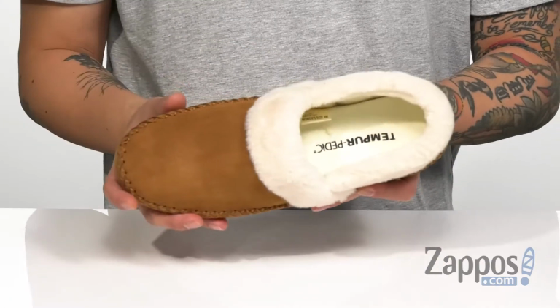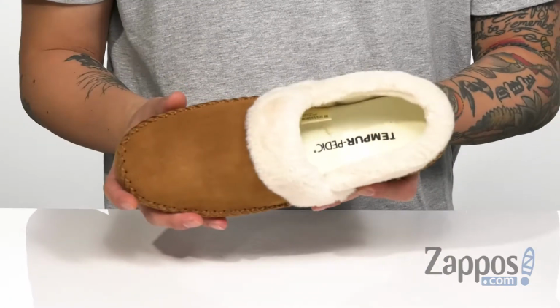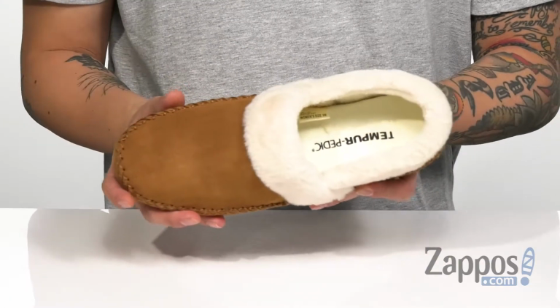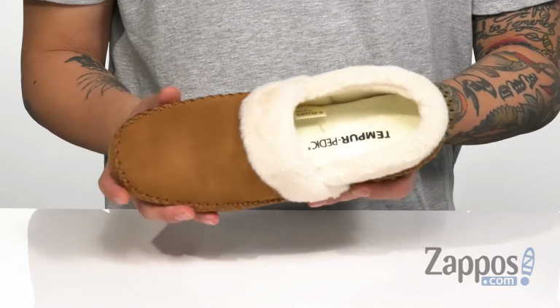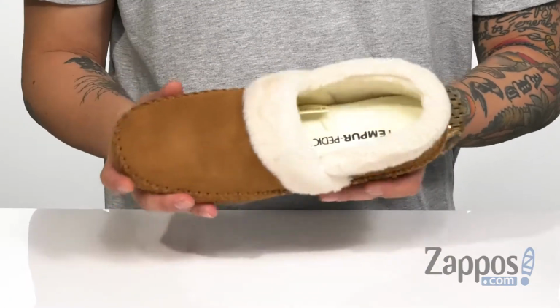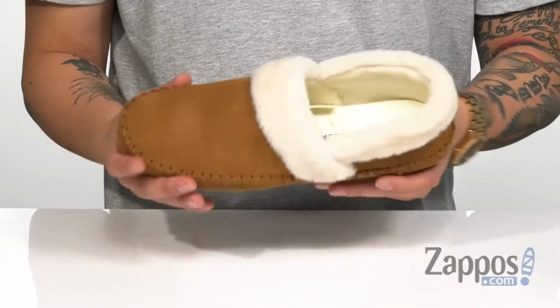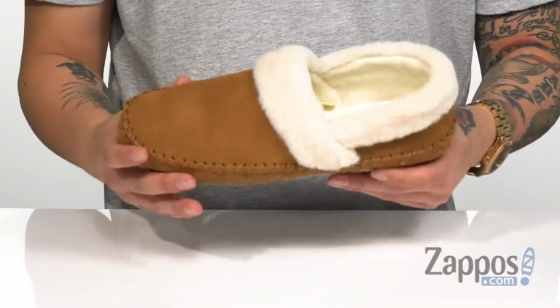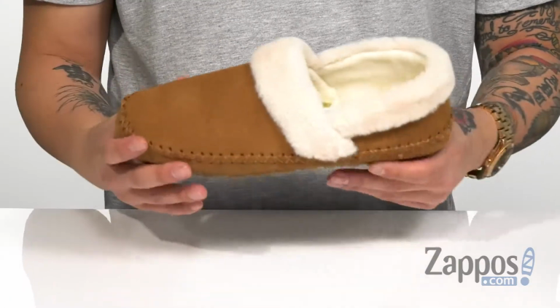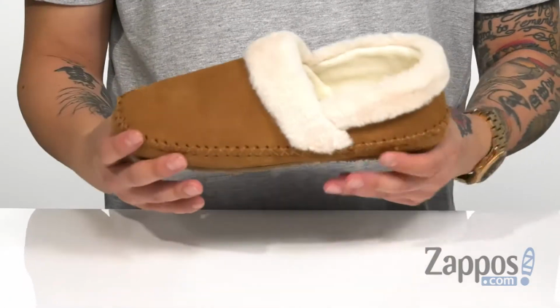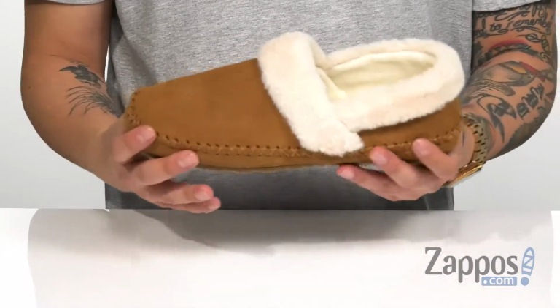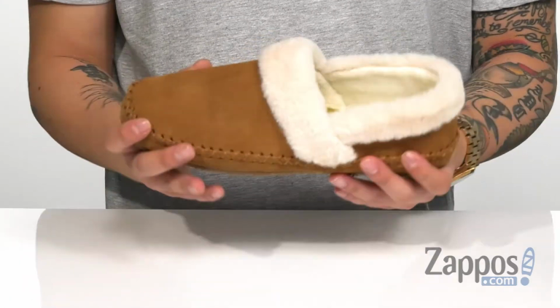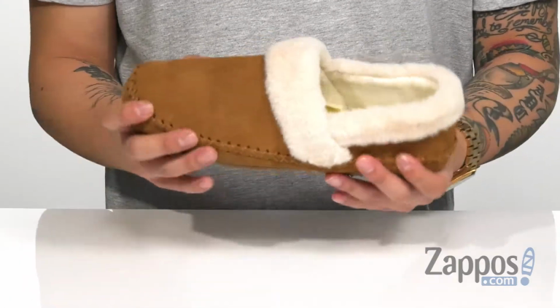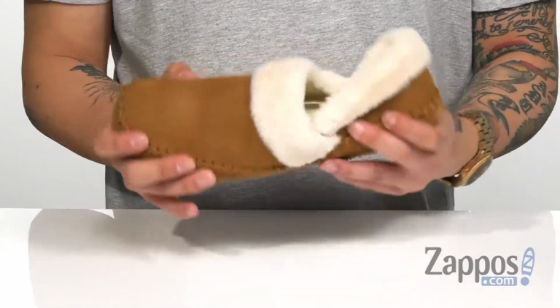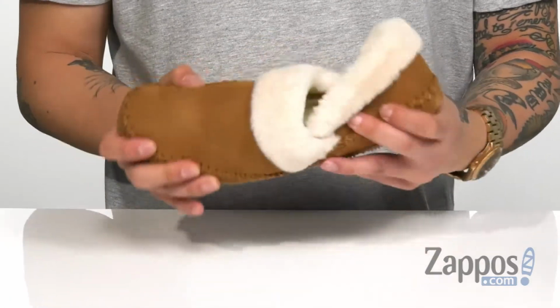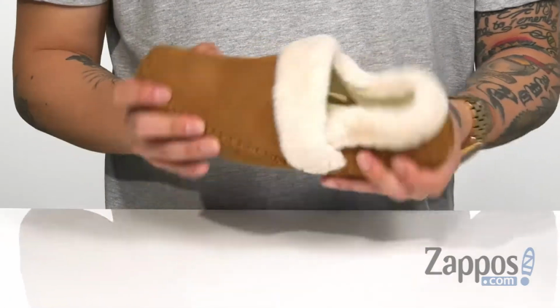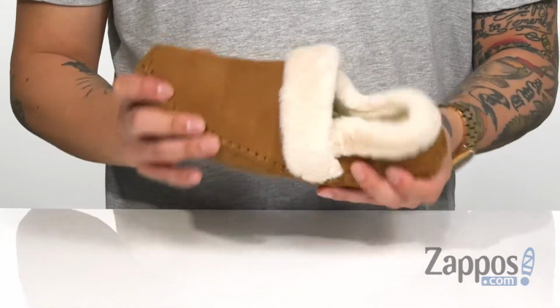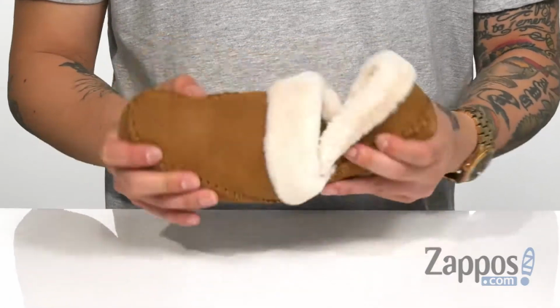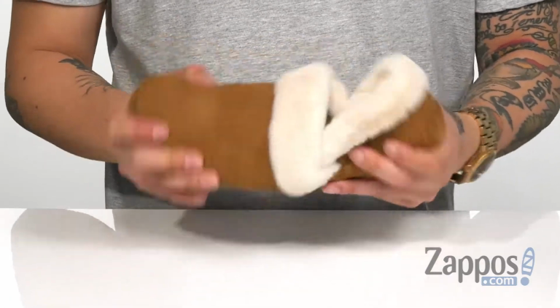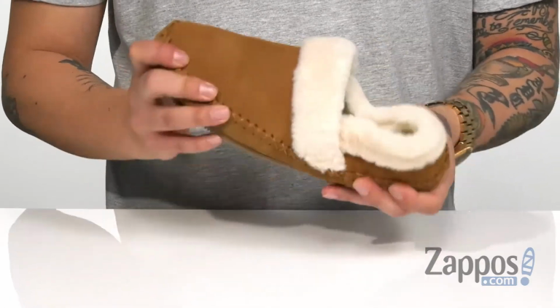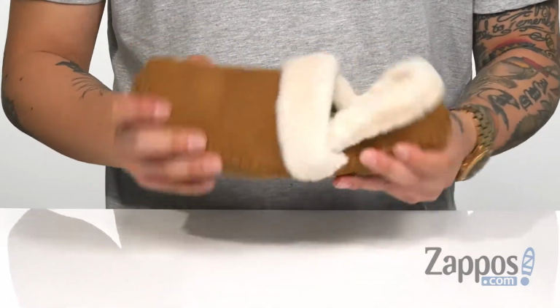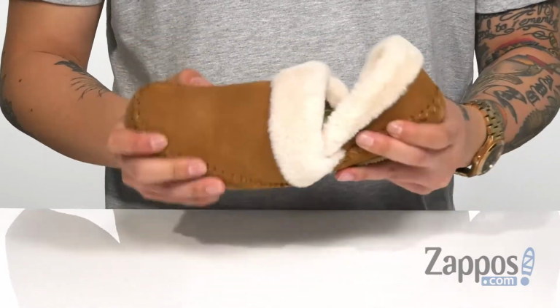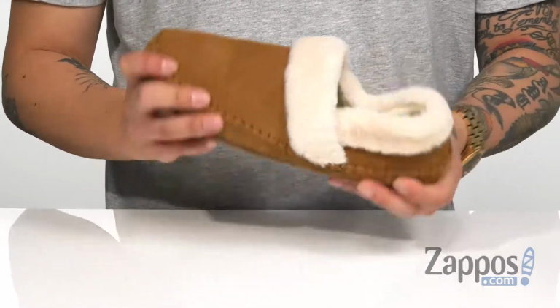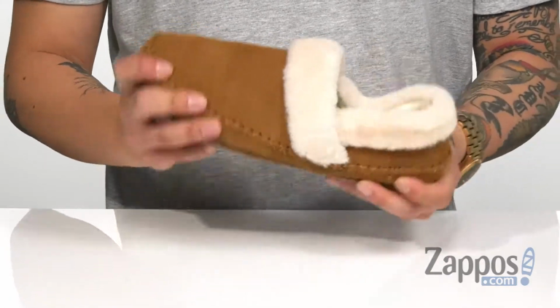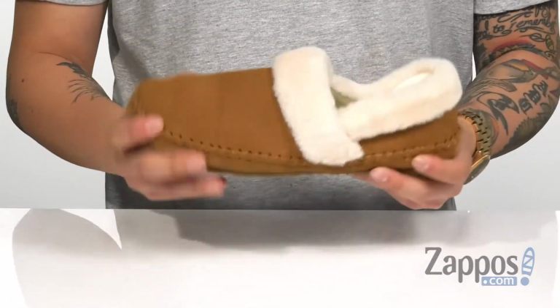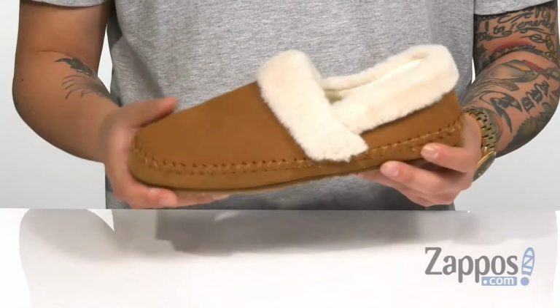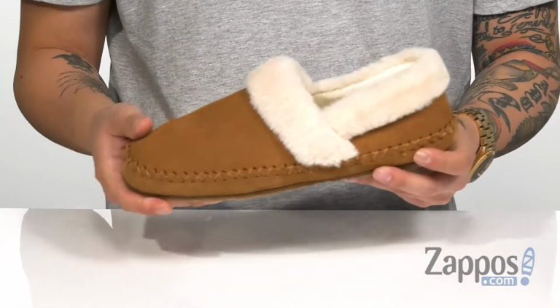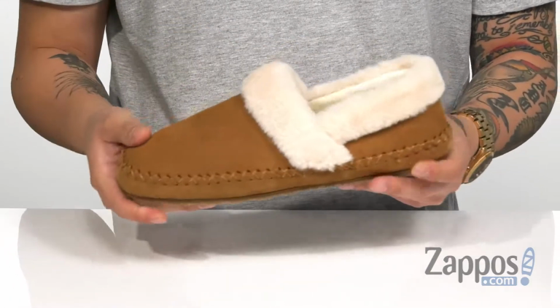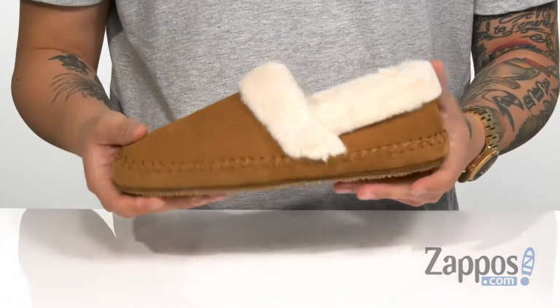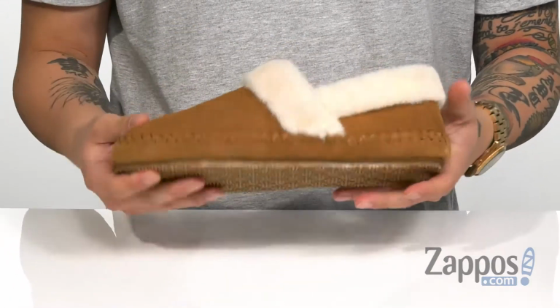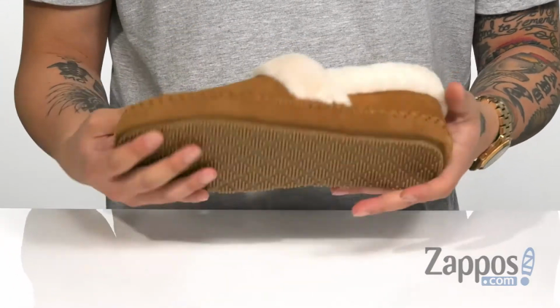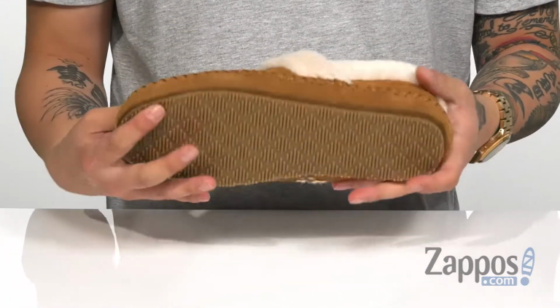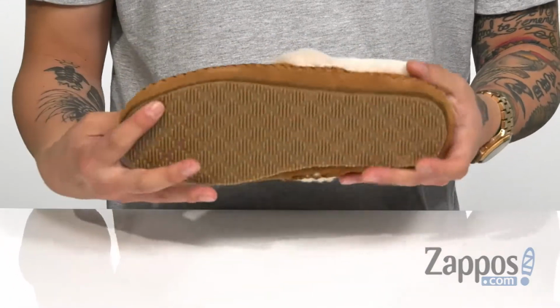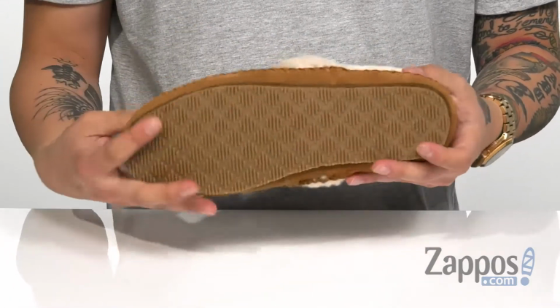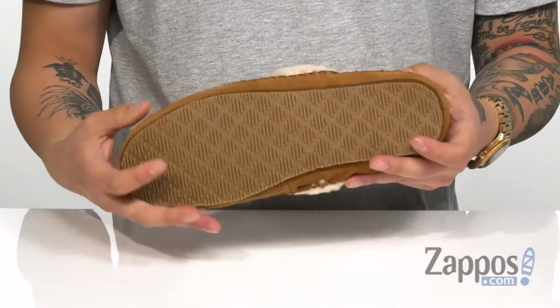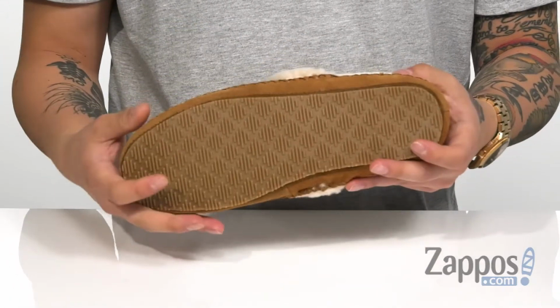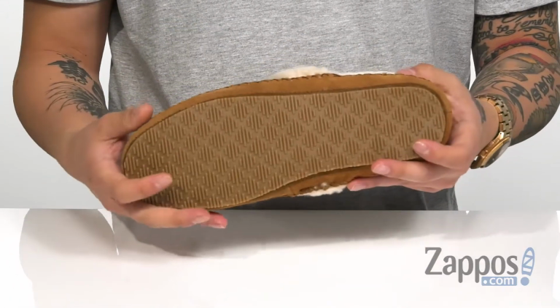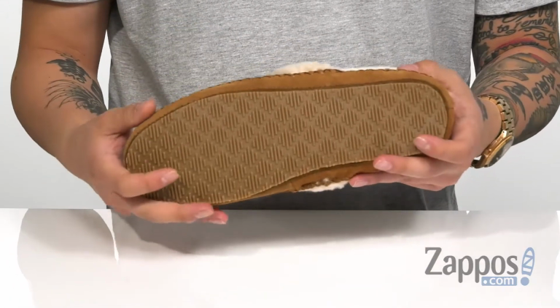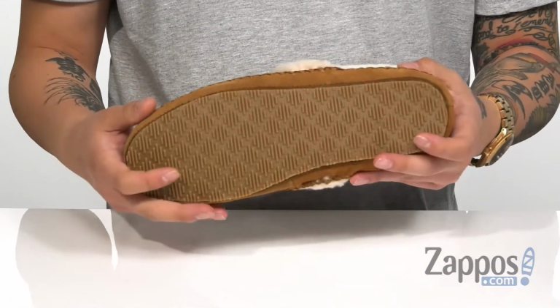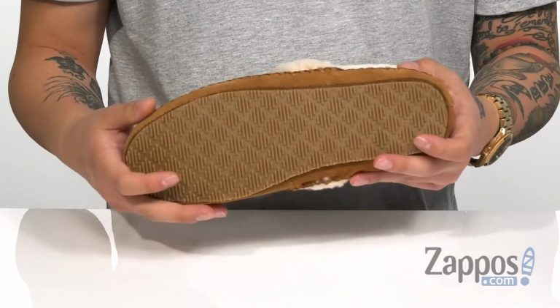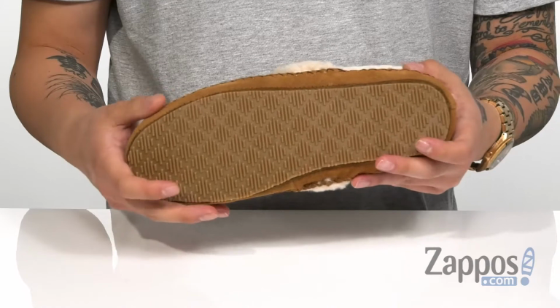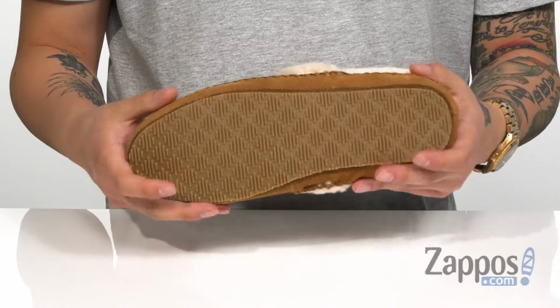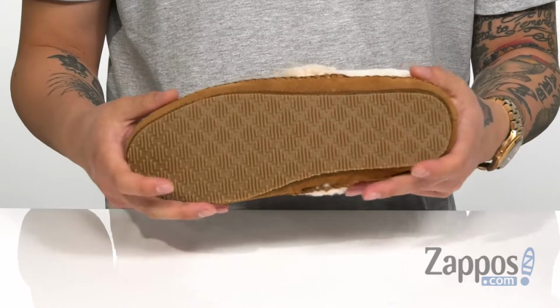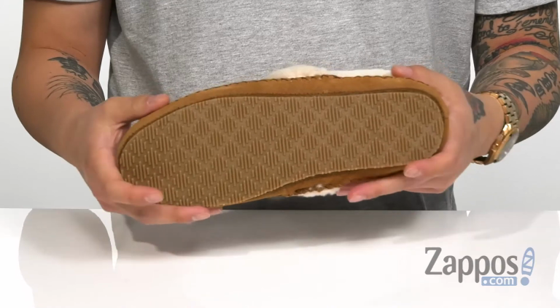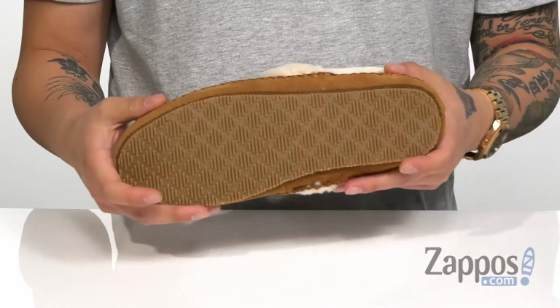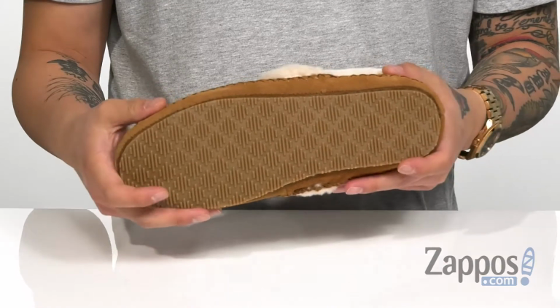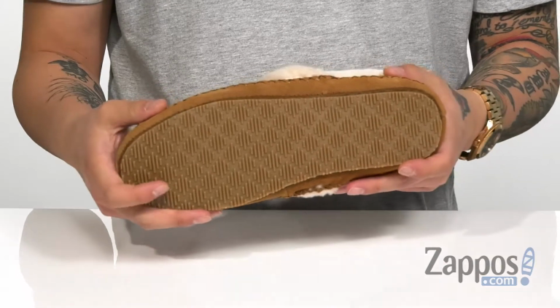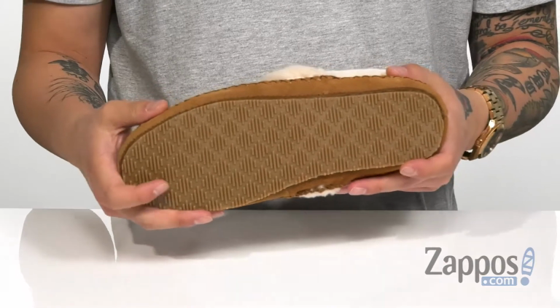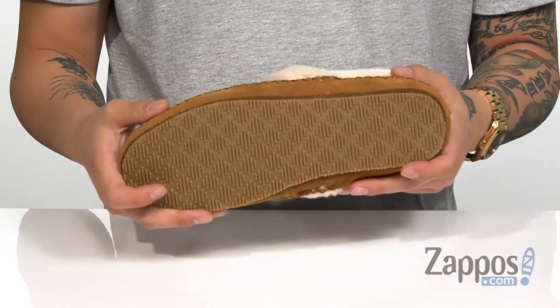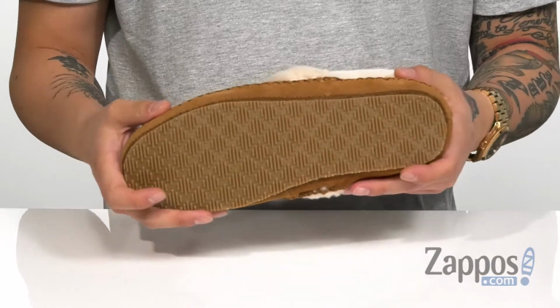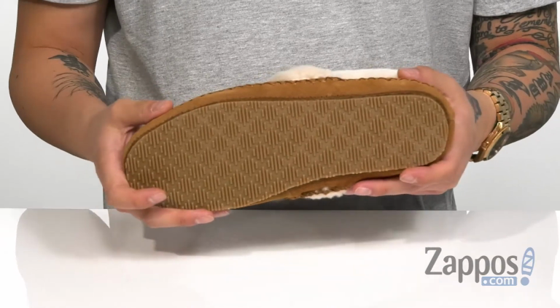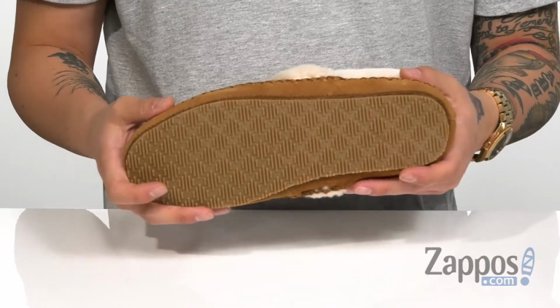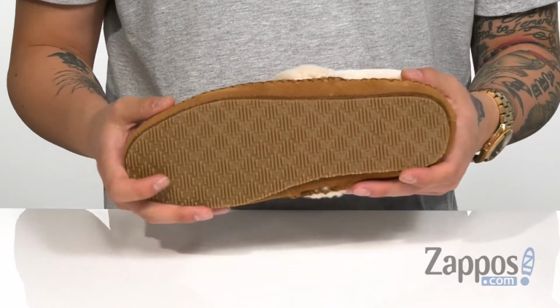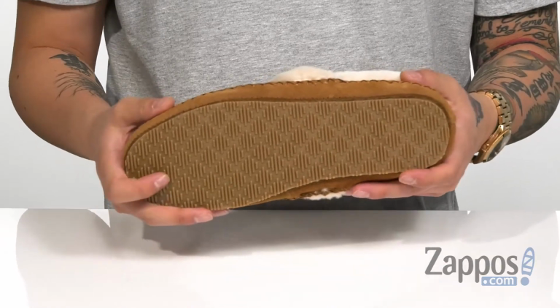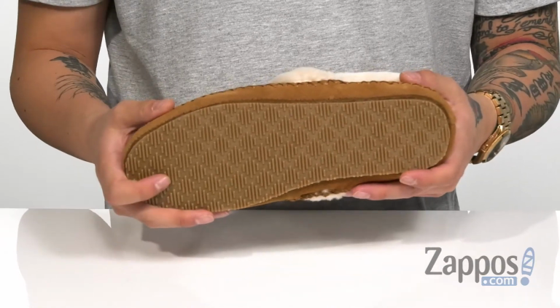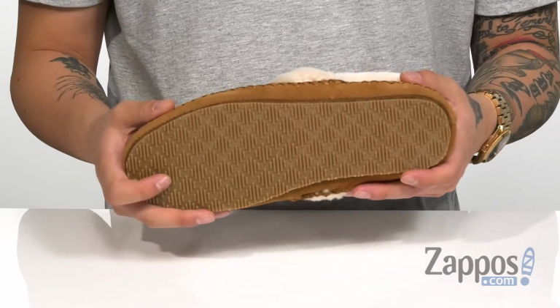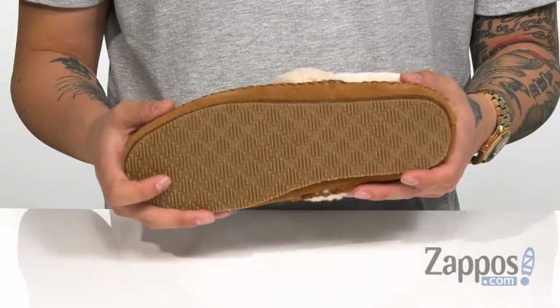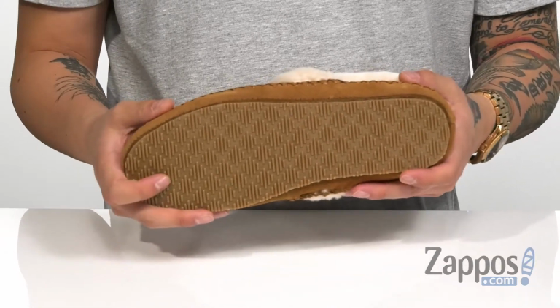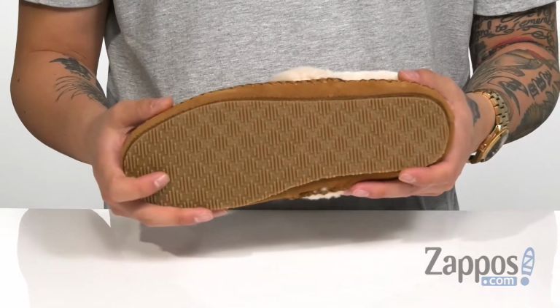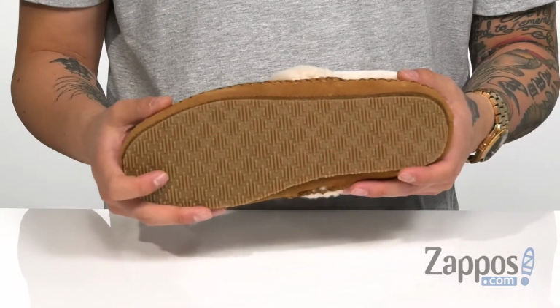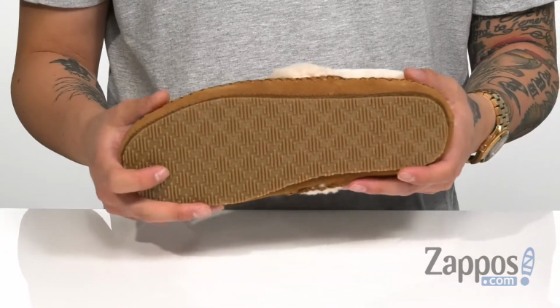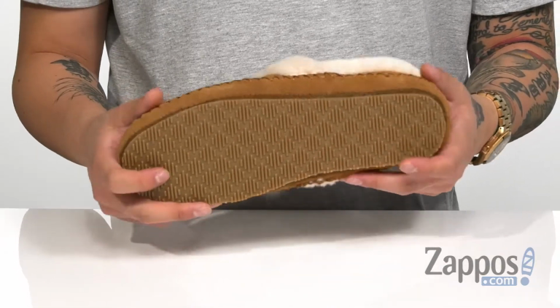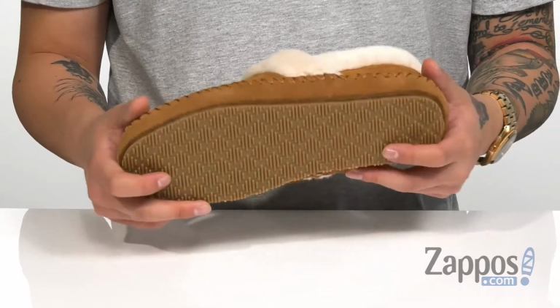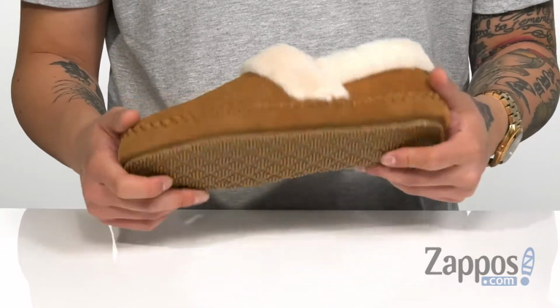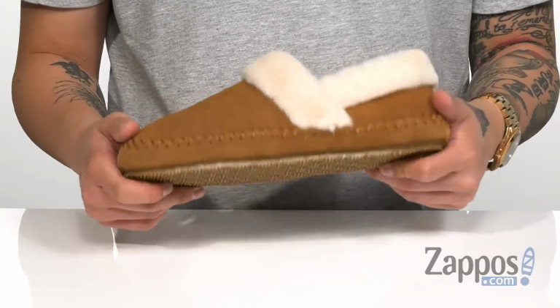You'll notice it's a very flexible design on the shoe itself, and of course a durable rubber outsole that's great for indoor or outdoor use.